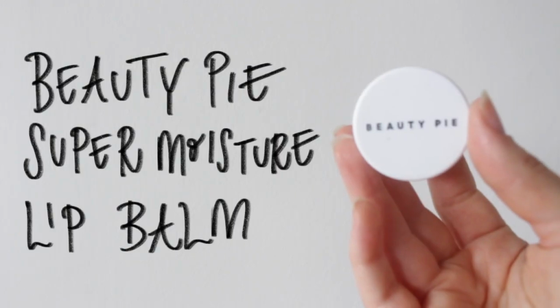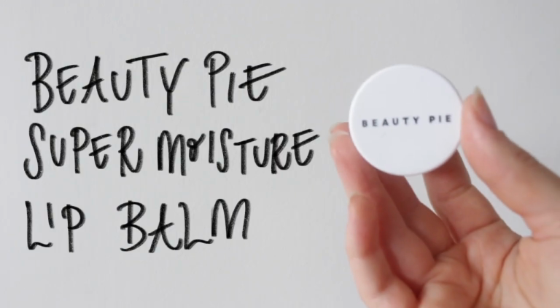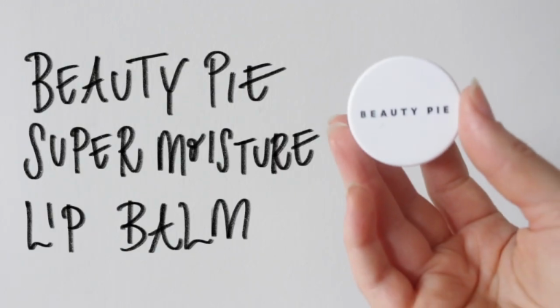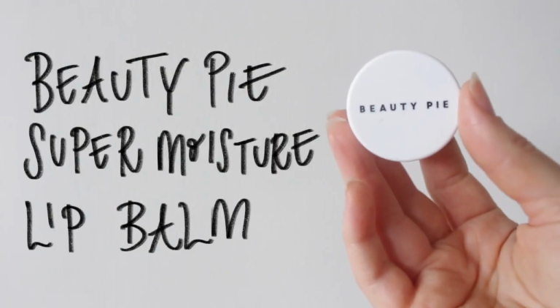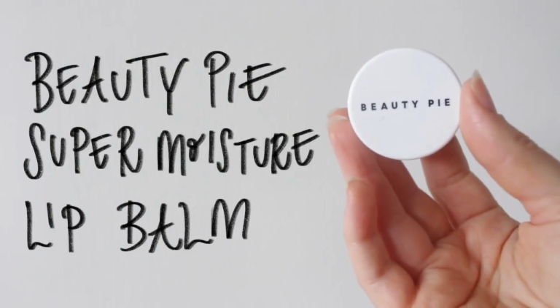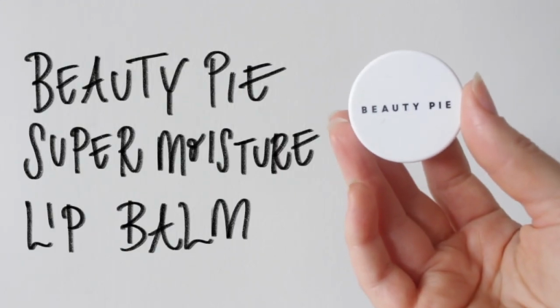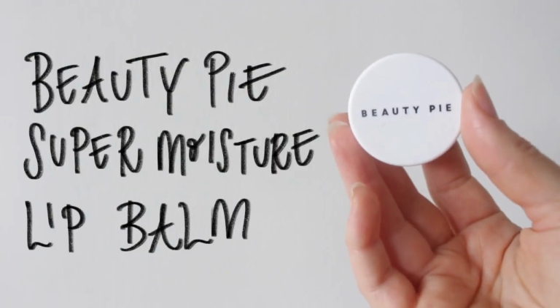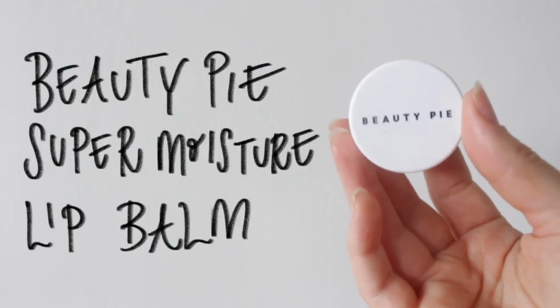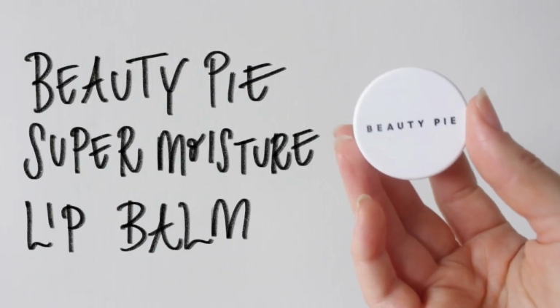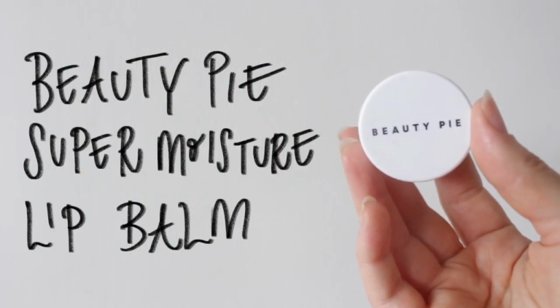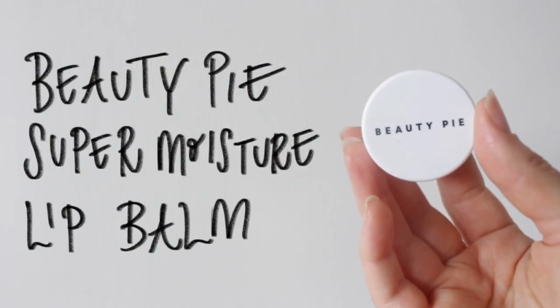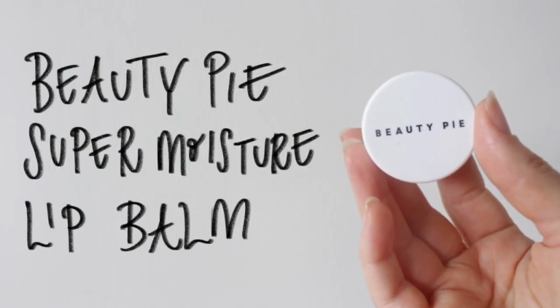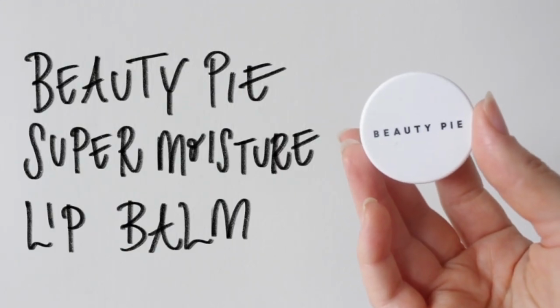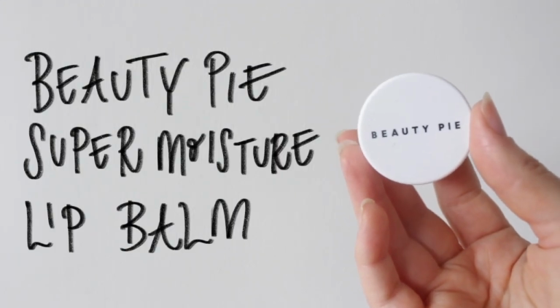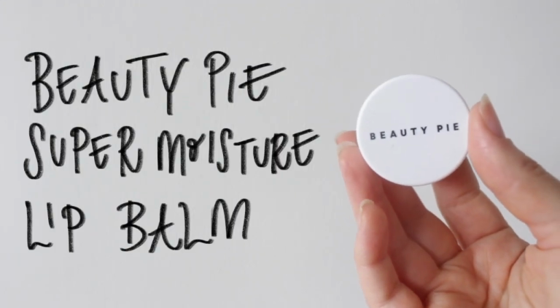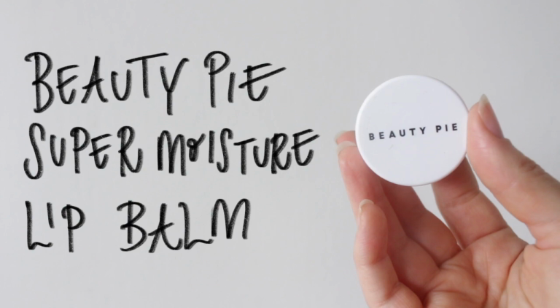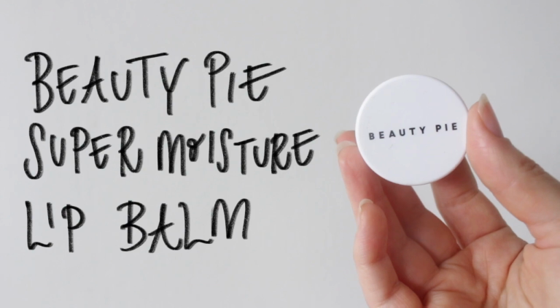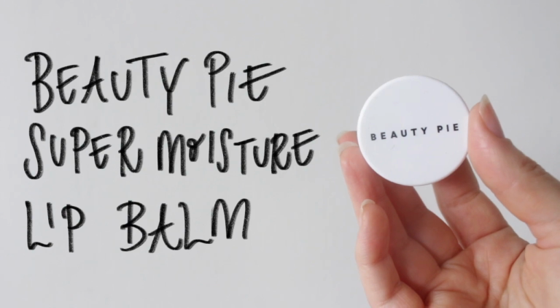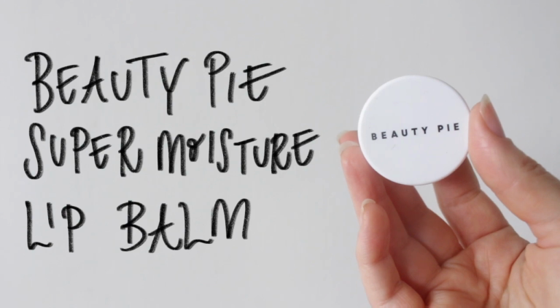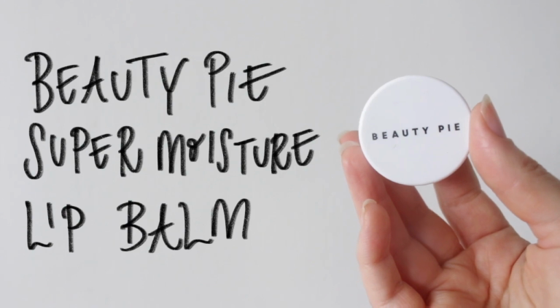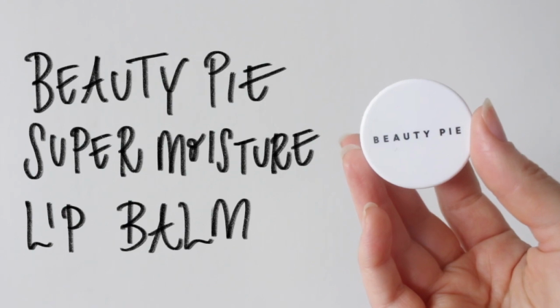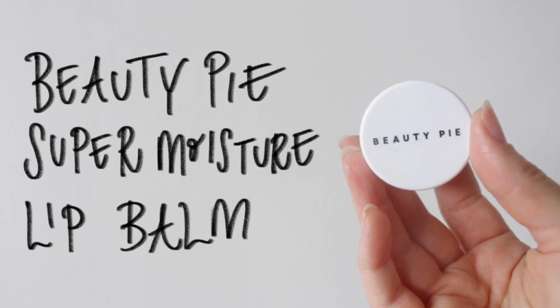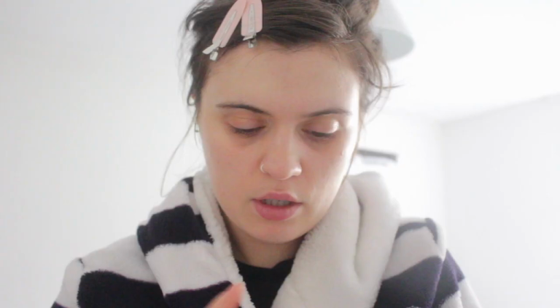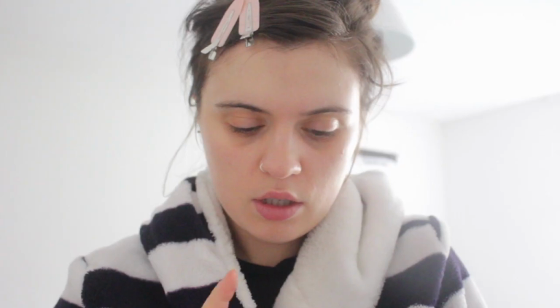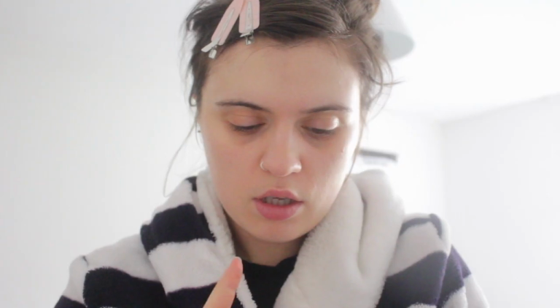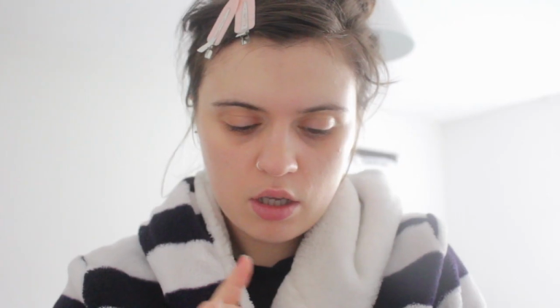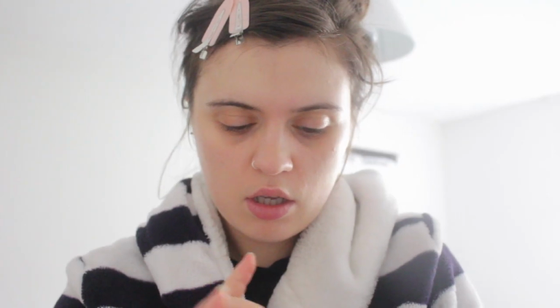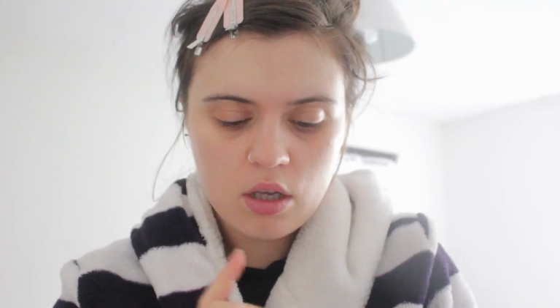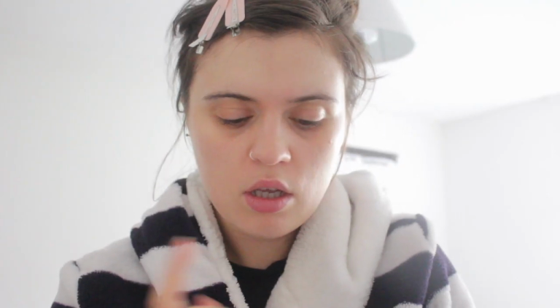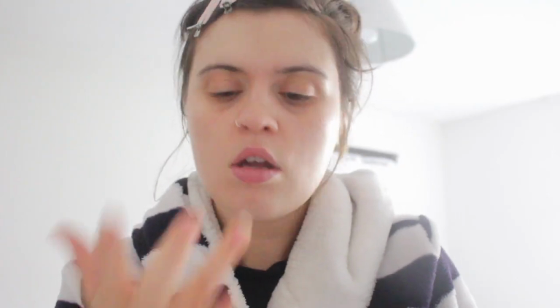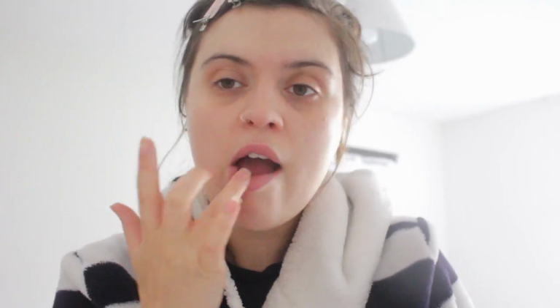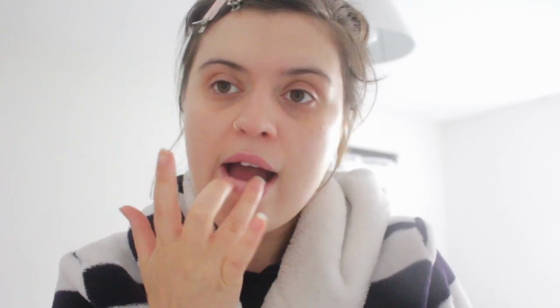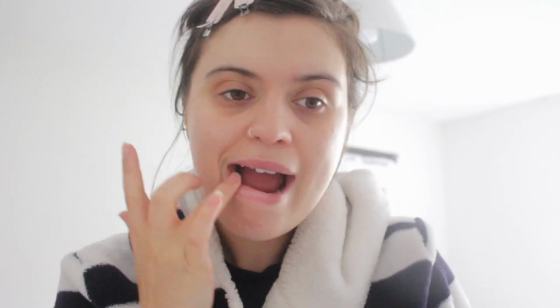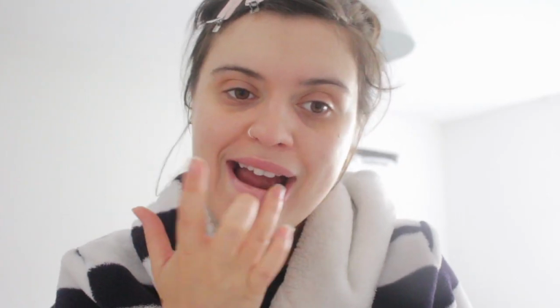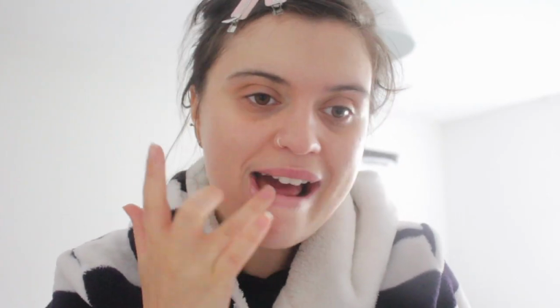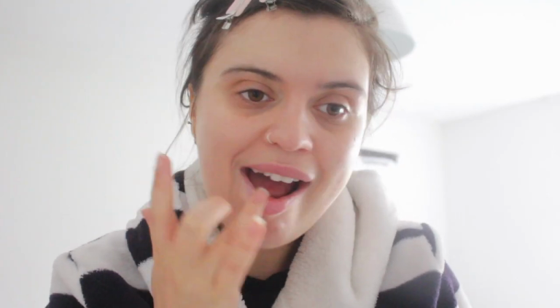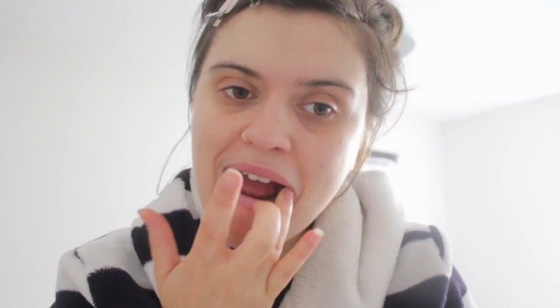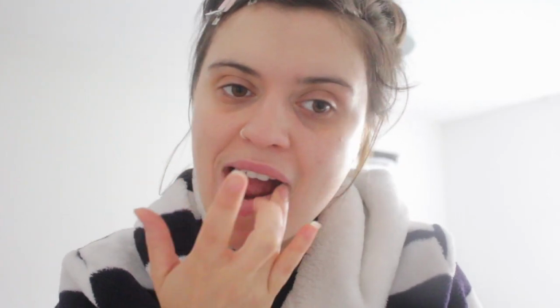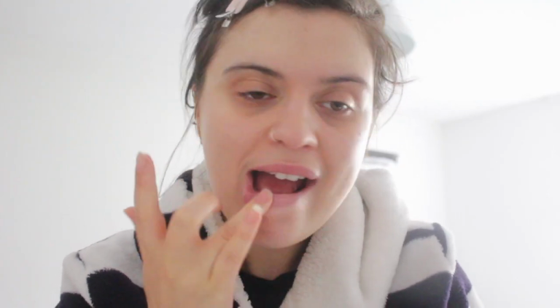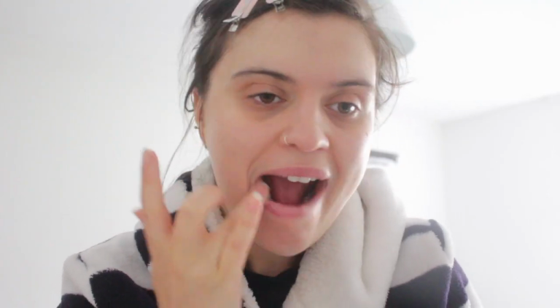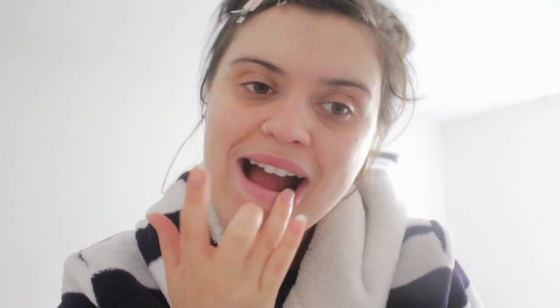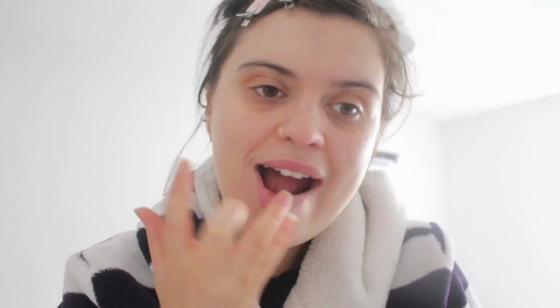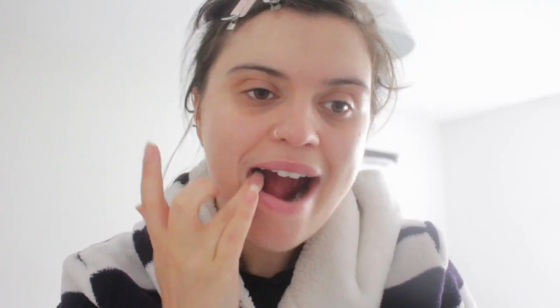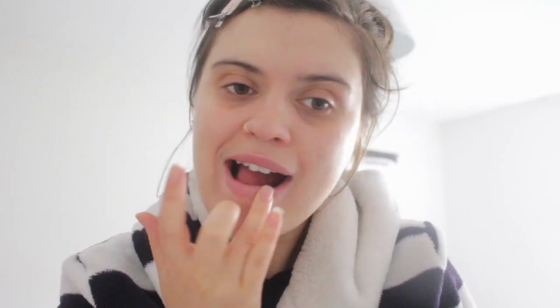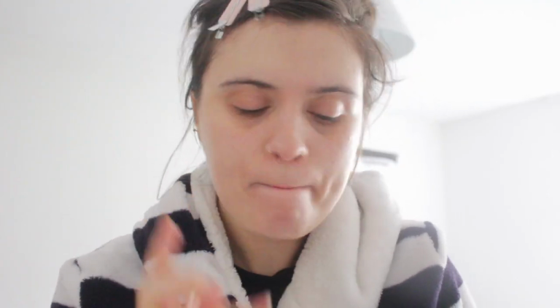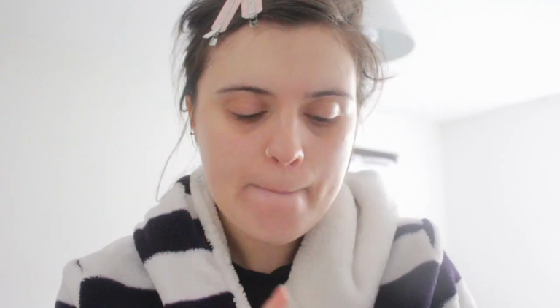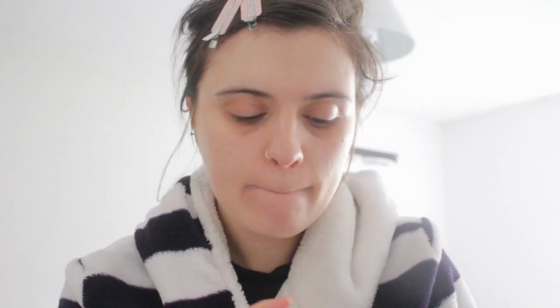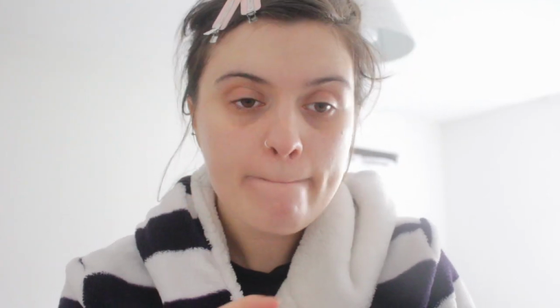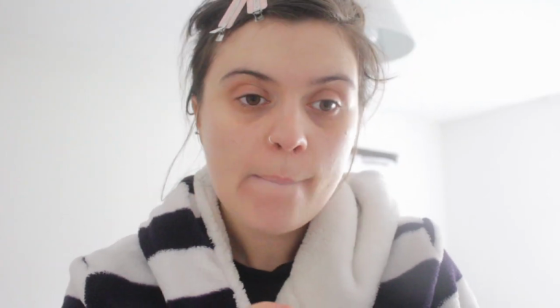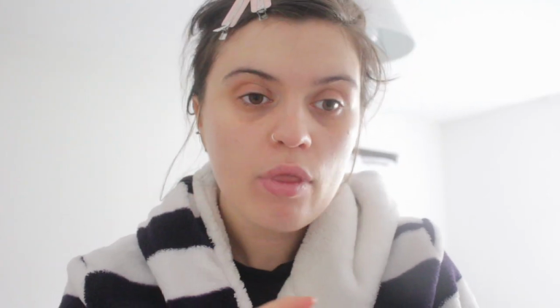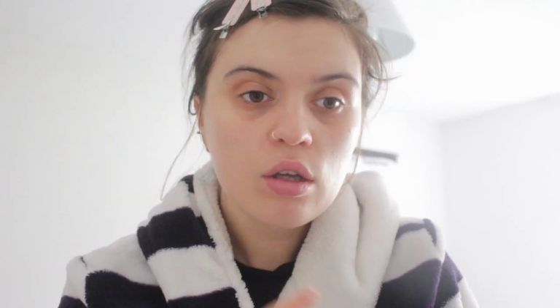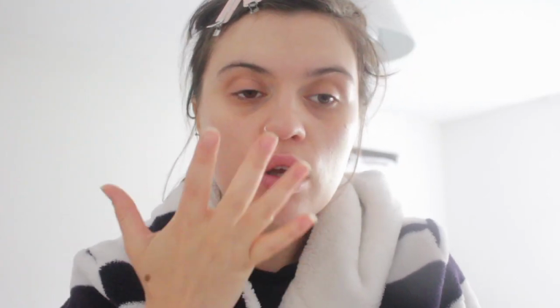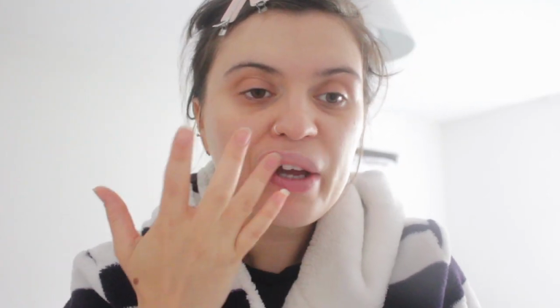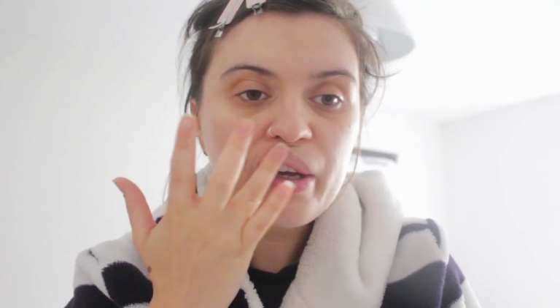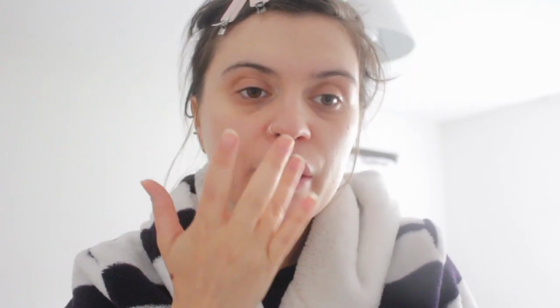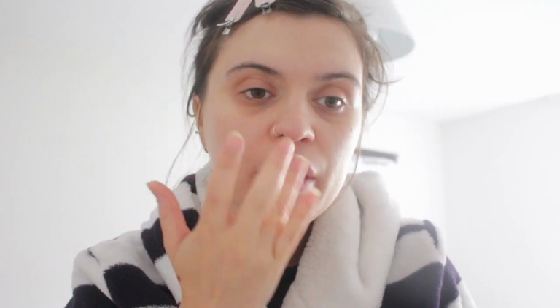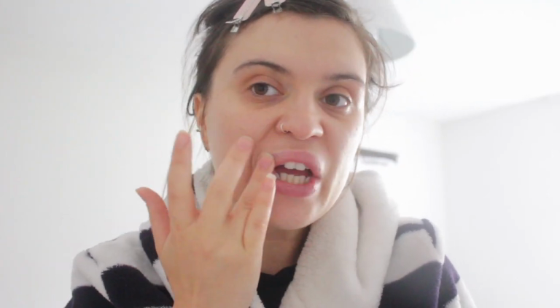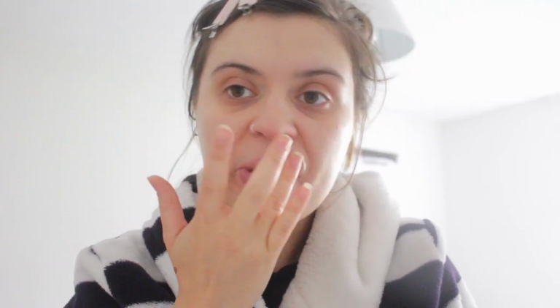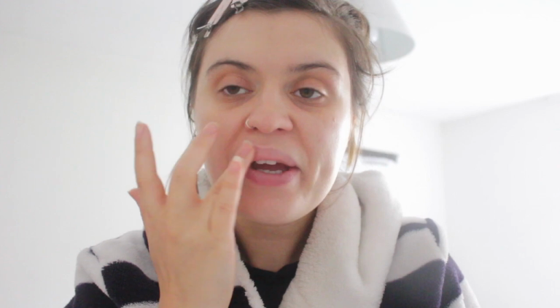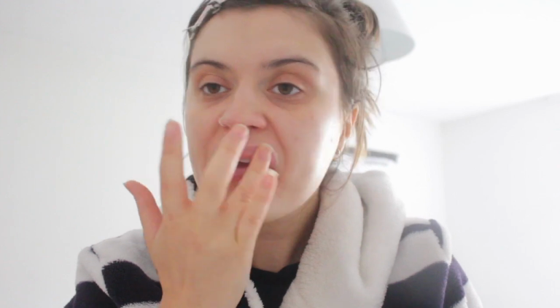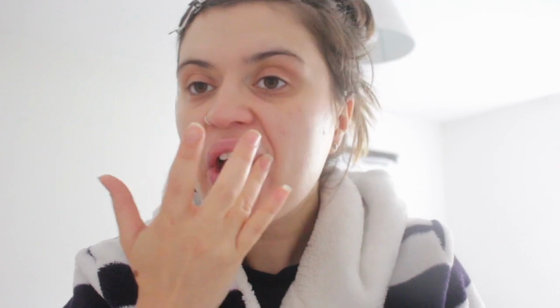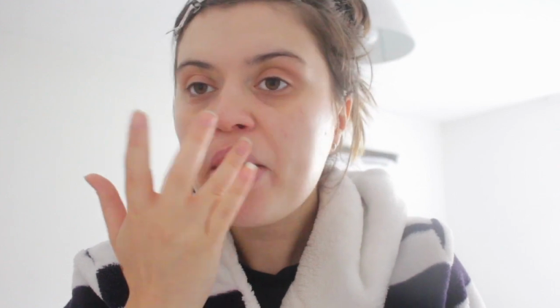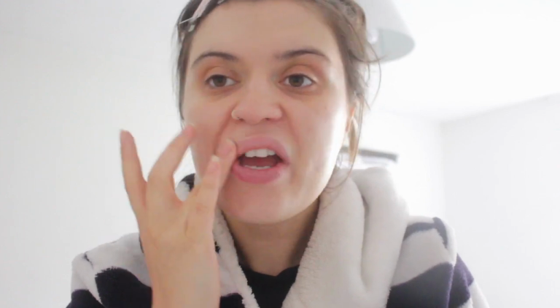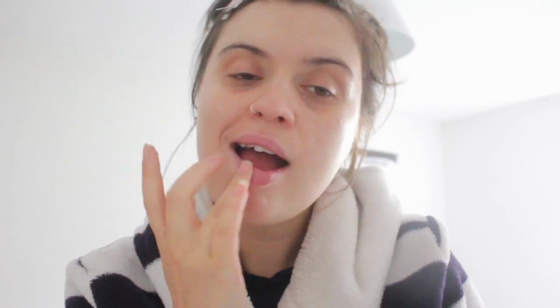To keep my lips nice and soft, I'm just using this lip balm from Beauty Pie at the moment. I think if you put a nice thin layer, it works quite nicely underneath lipstick.